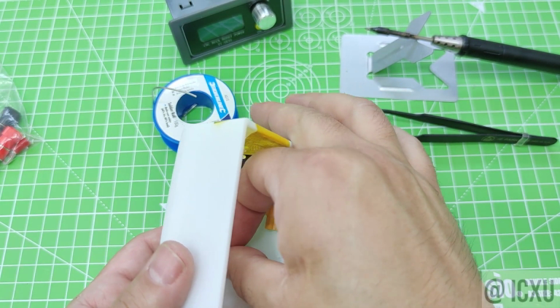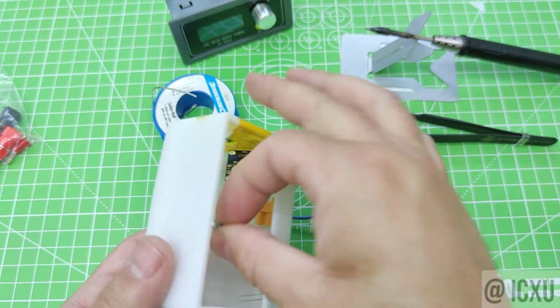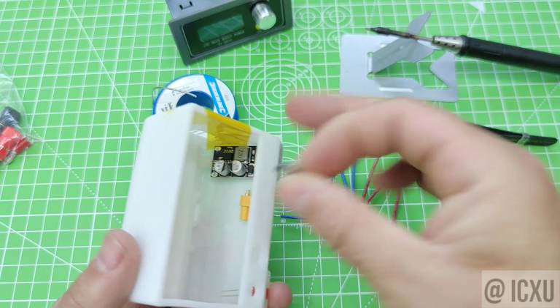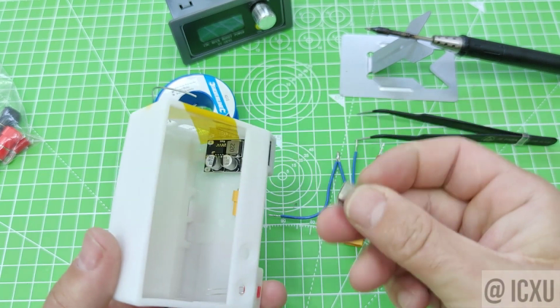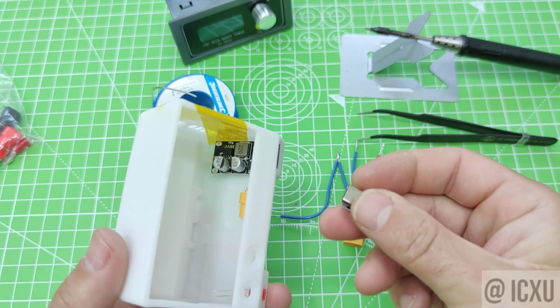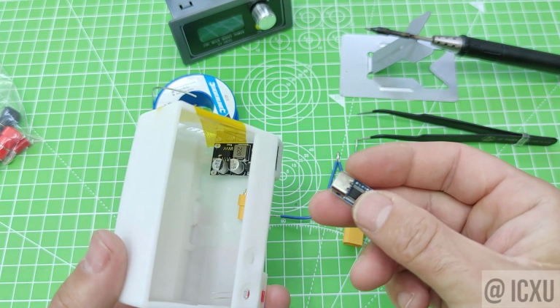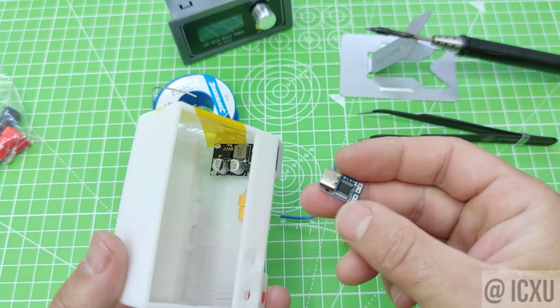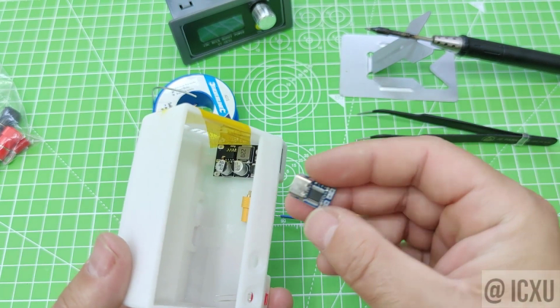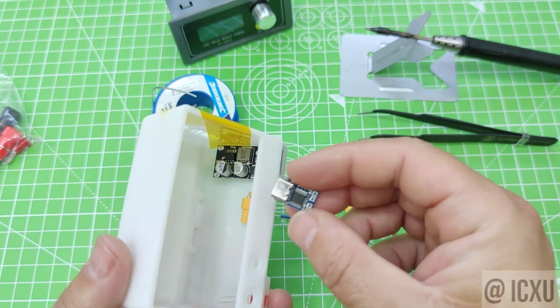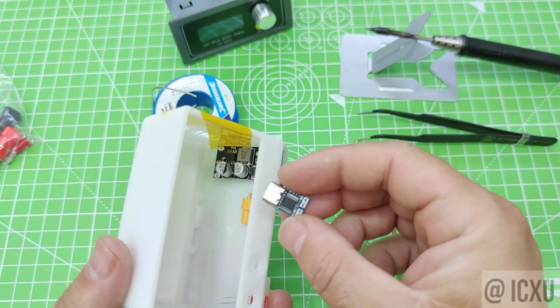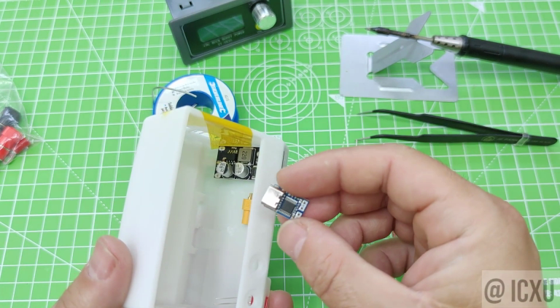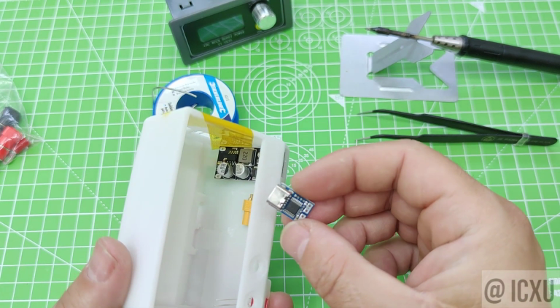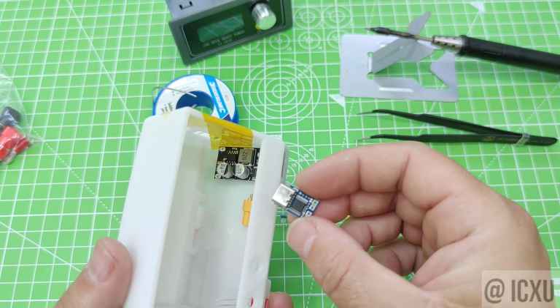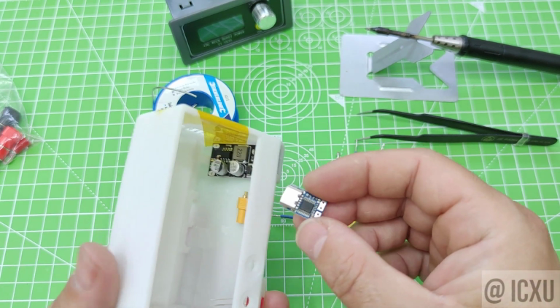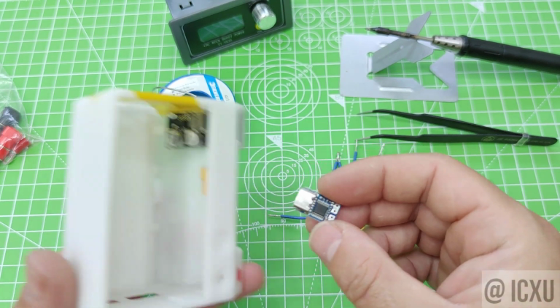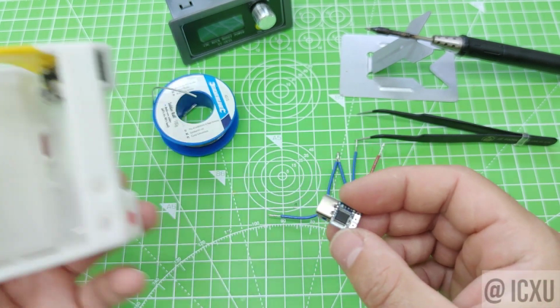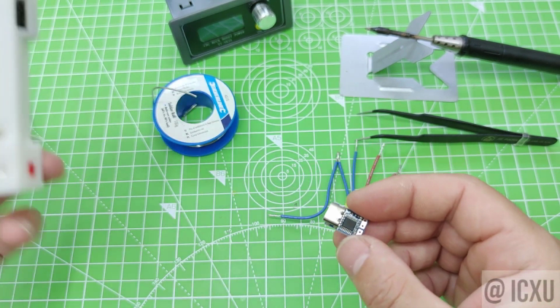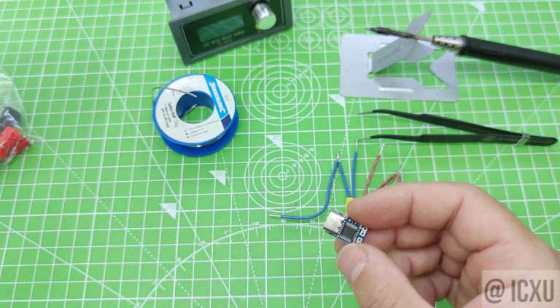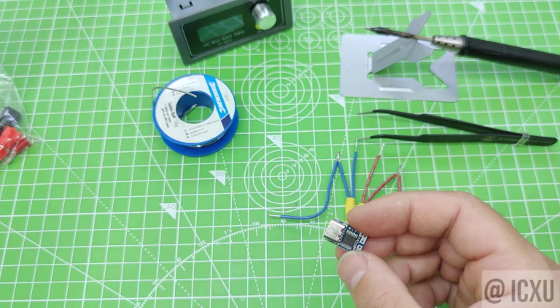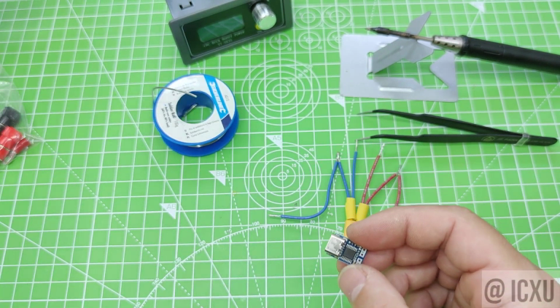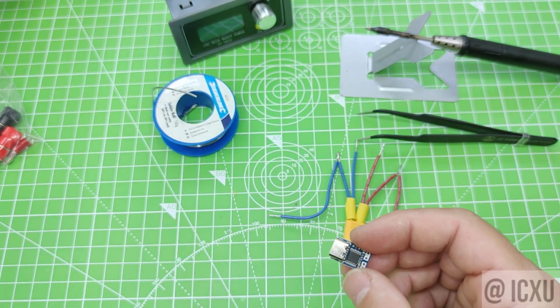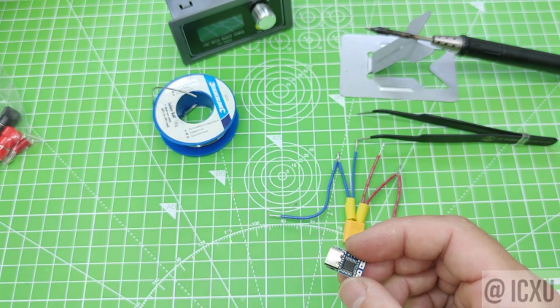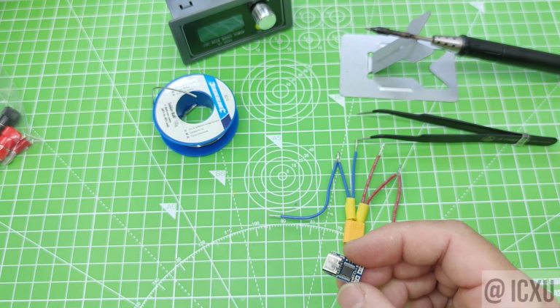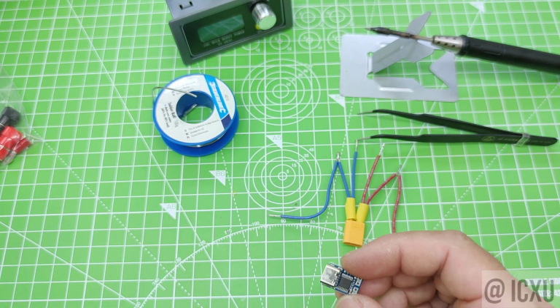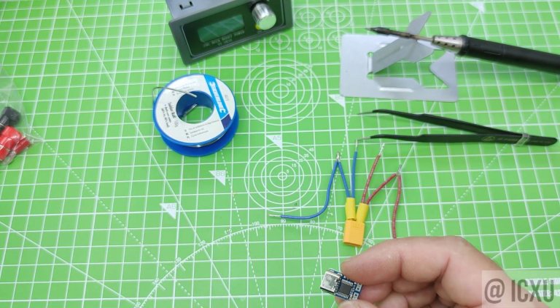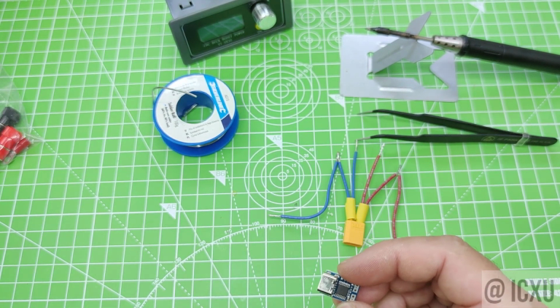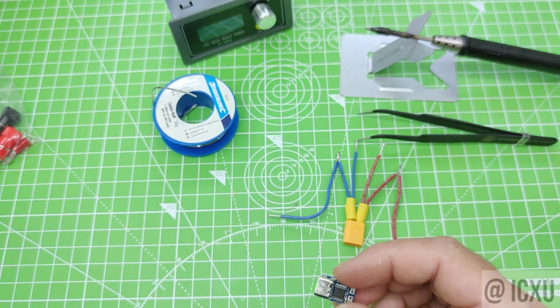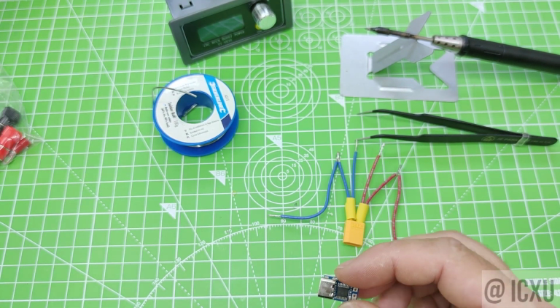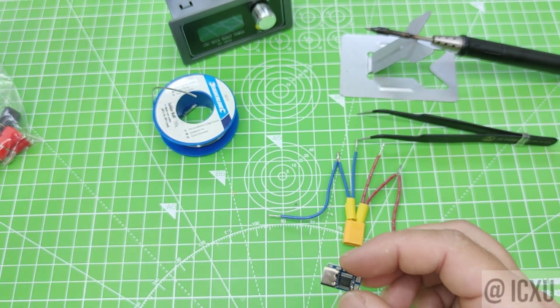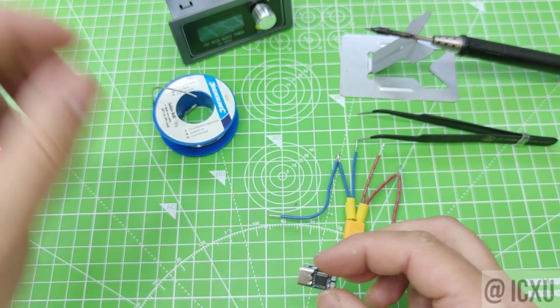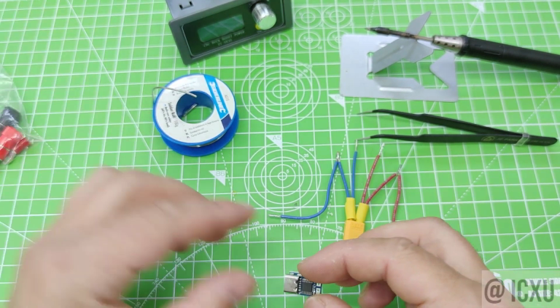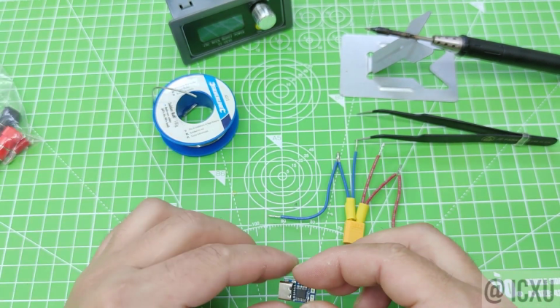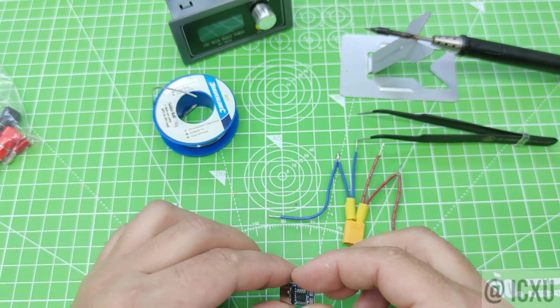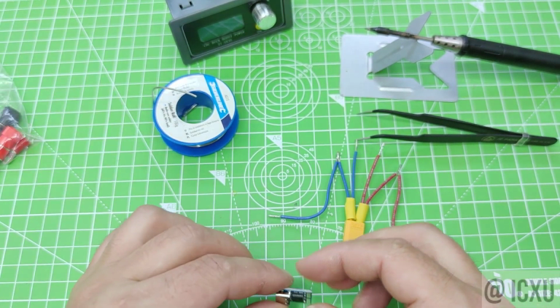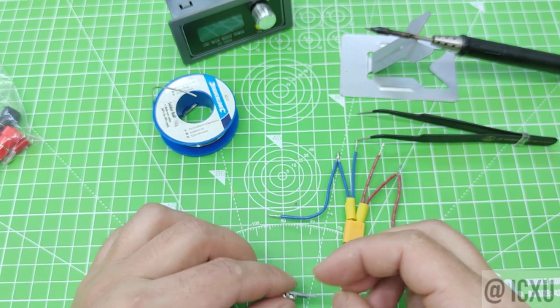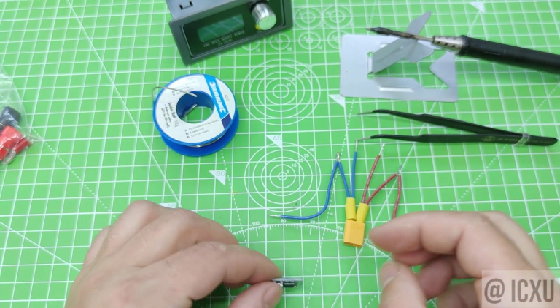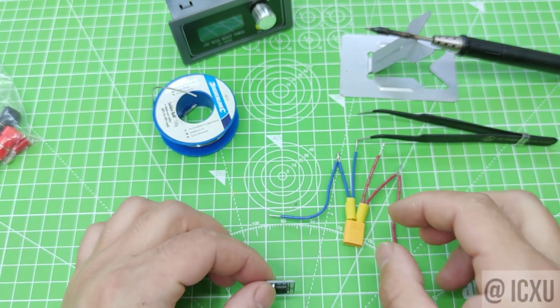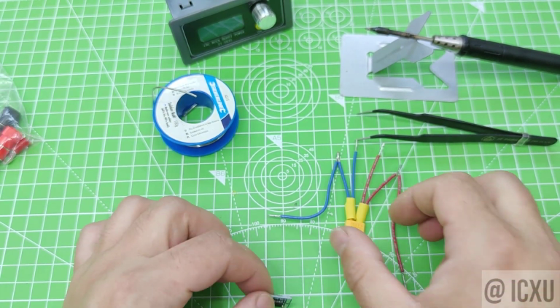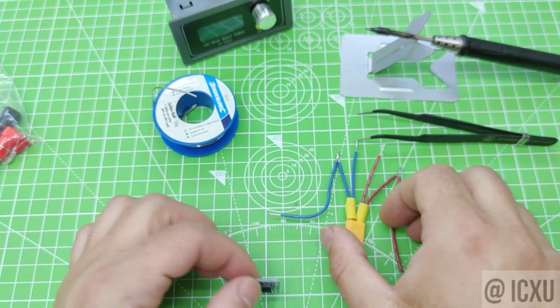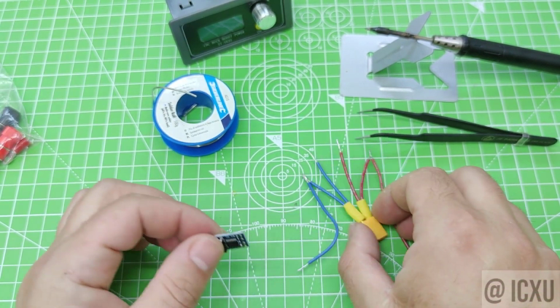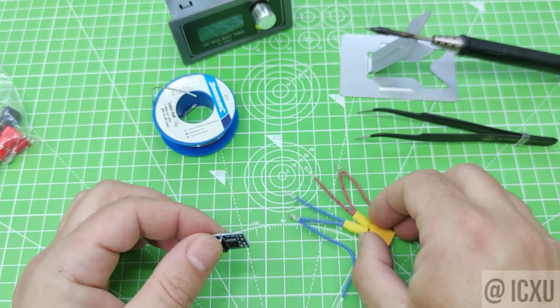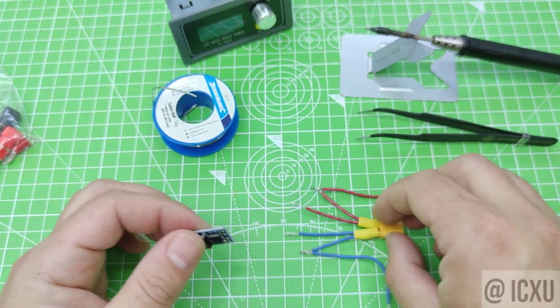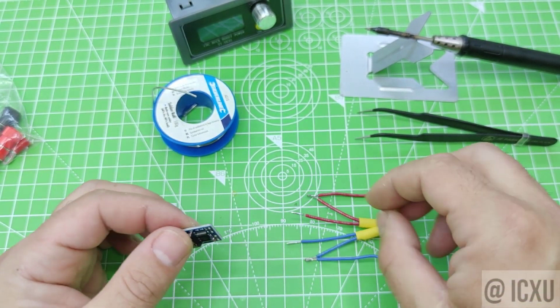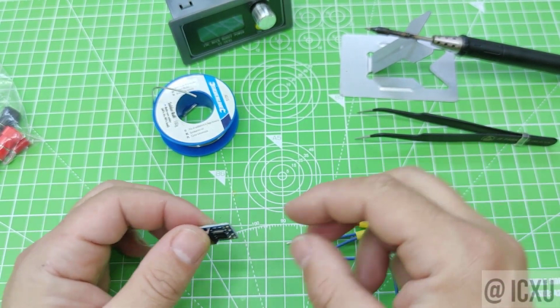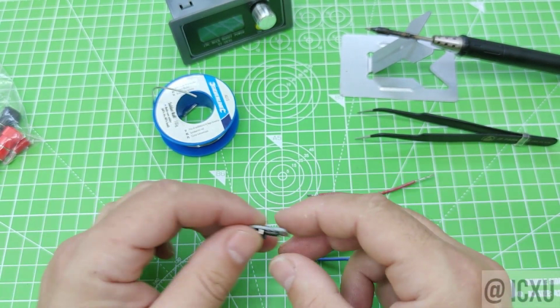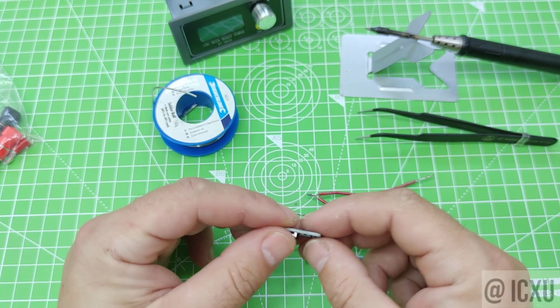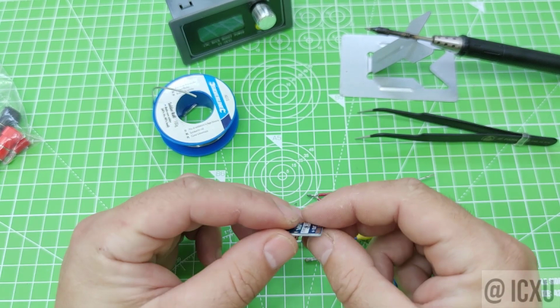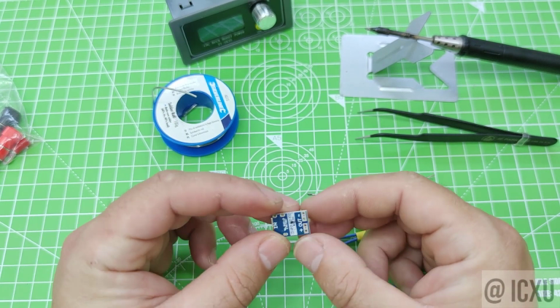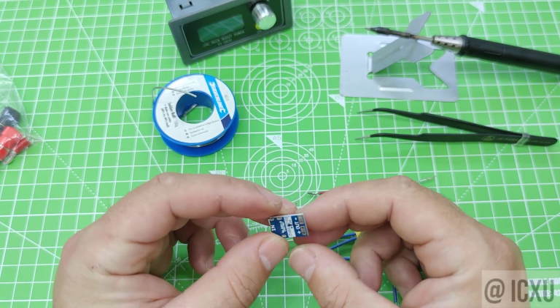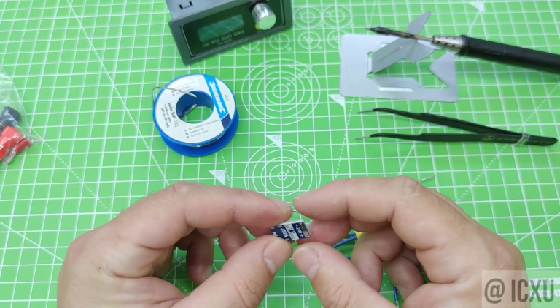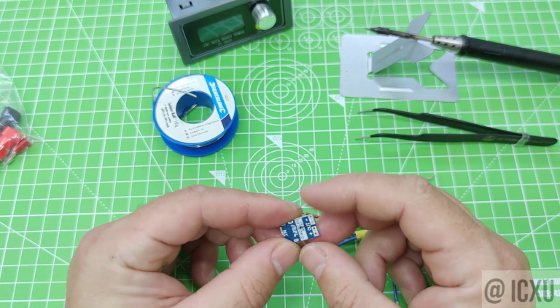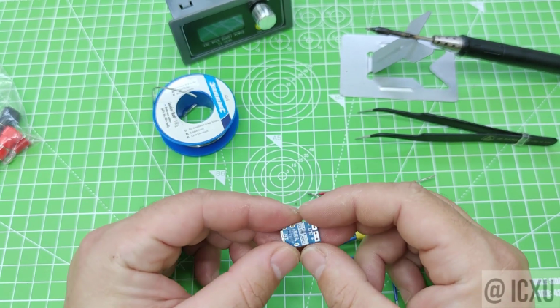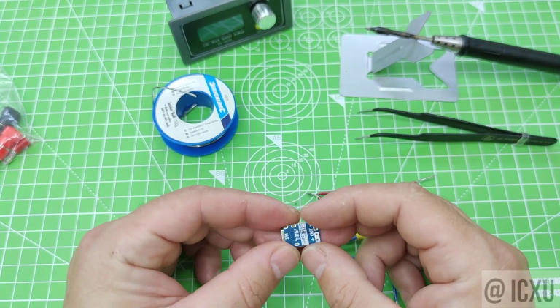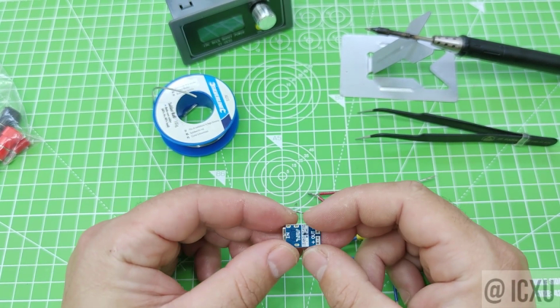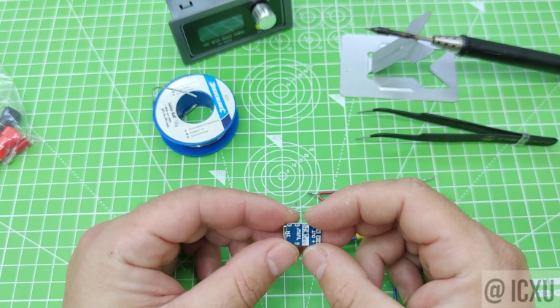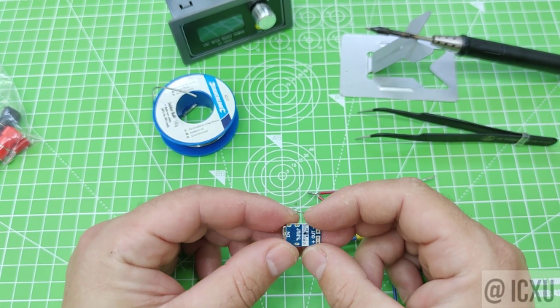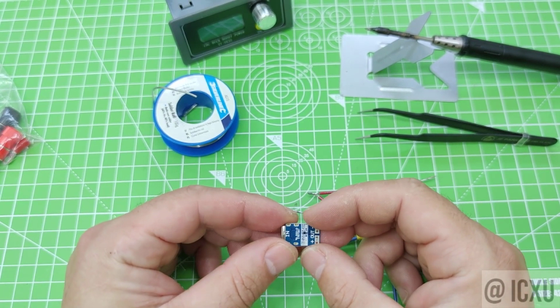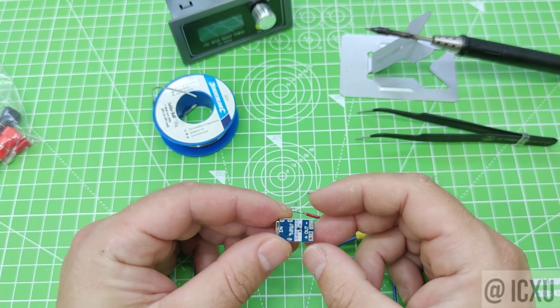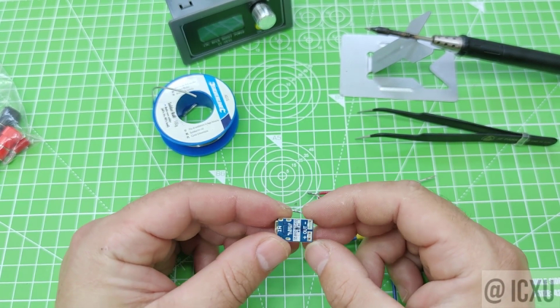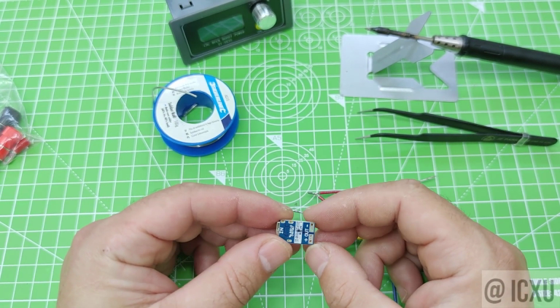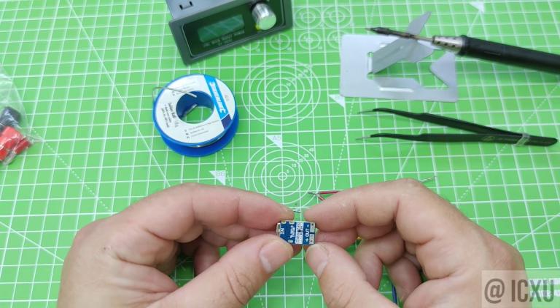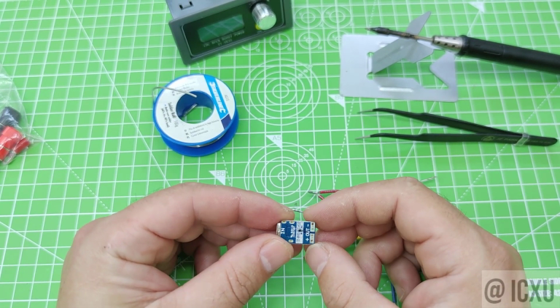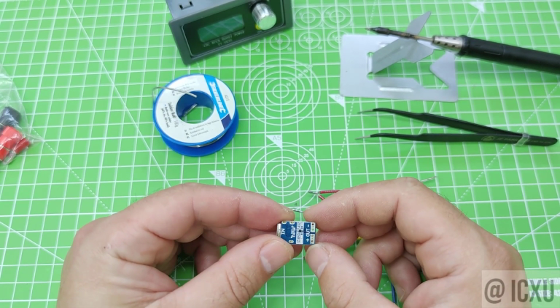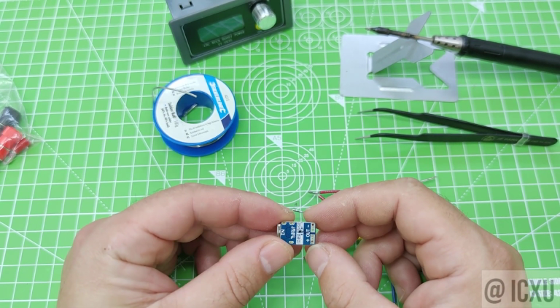Next, we soldered the PD module, making sure to connect the red wire to the positive terminal and the blue wire to the negative terminal.